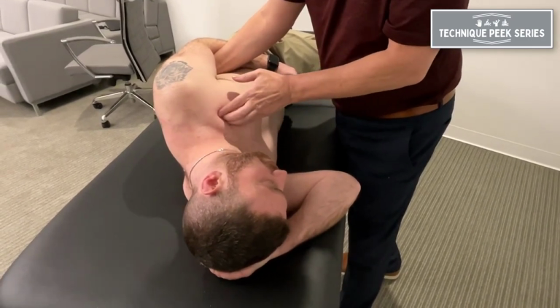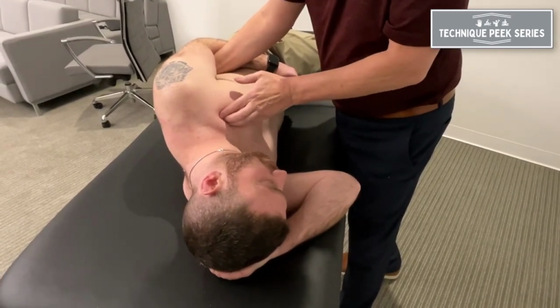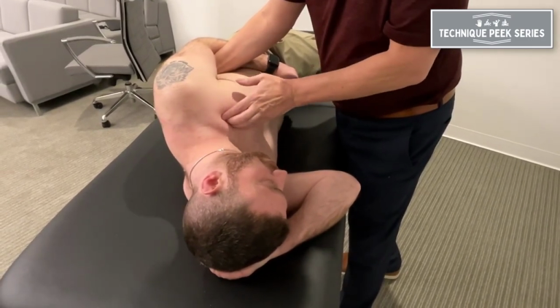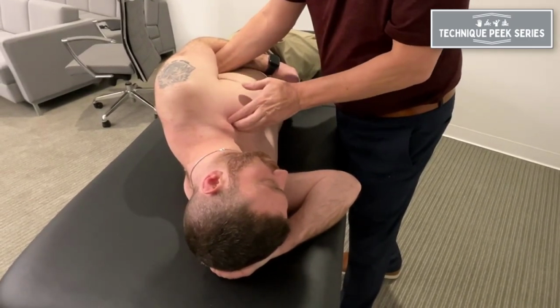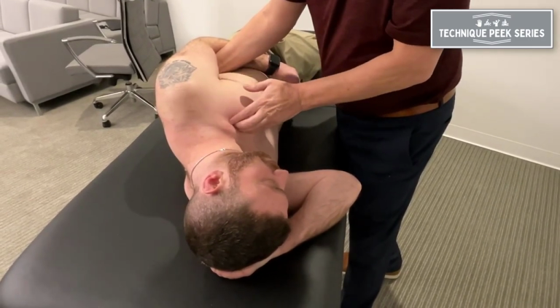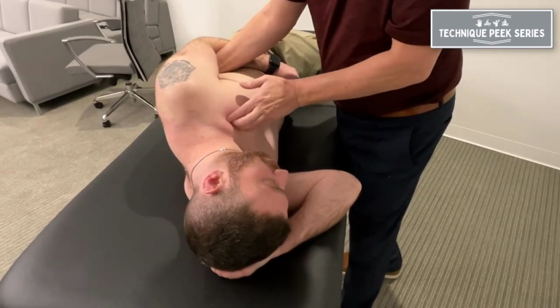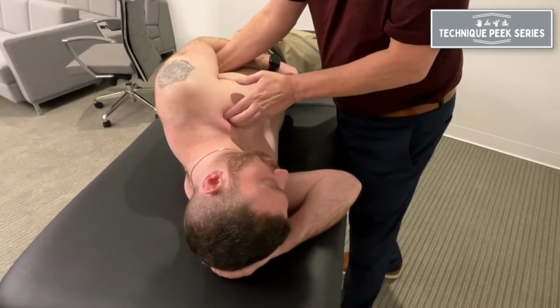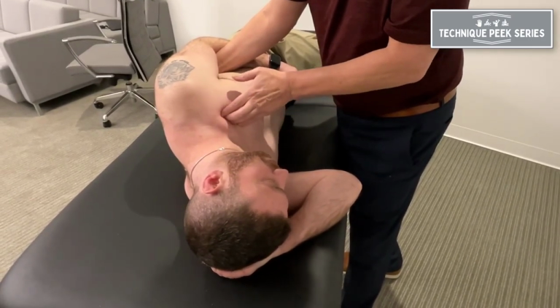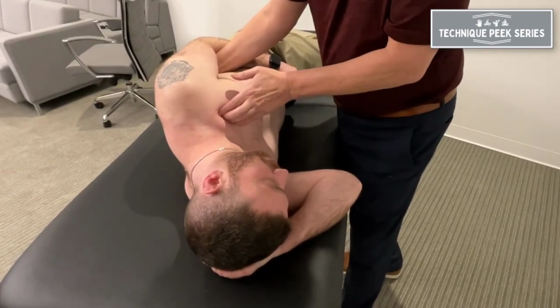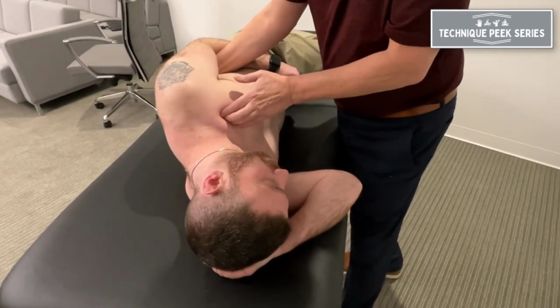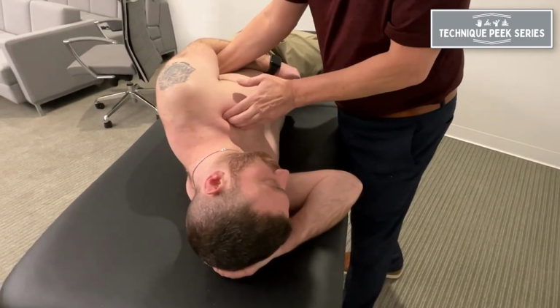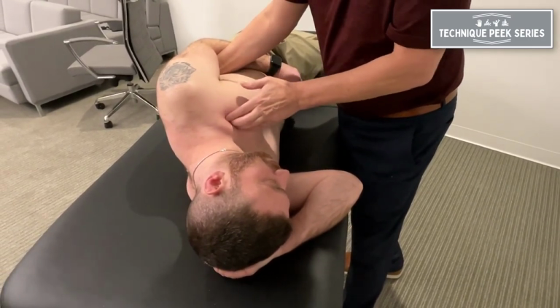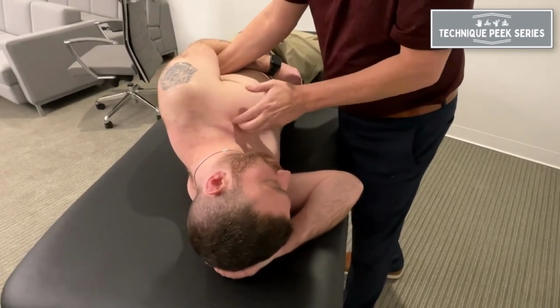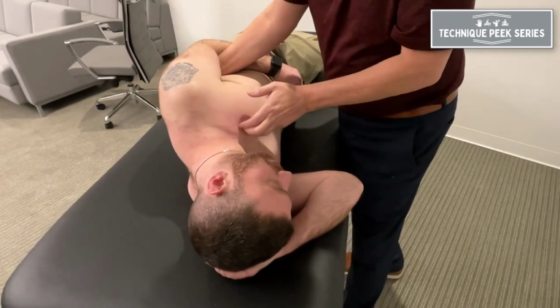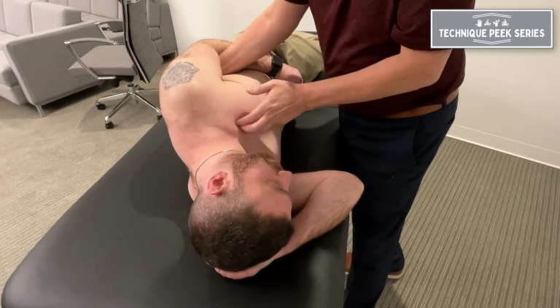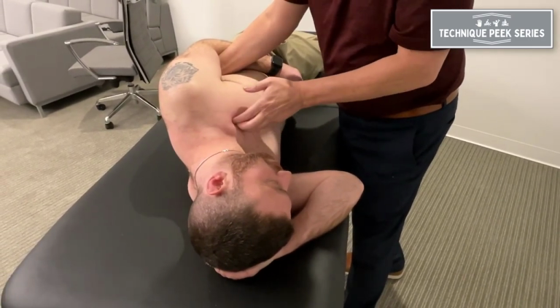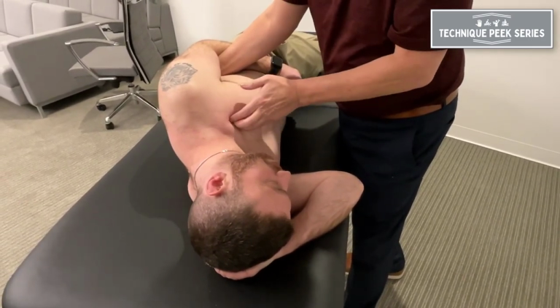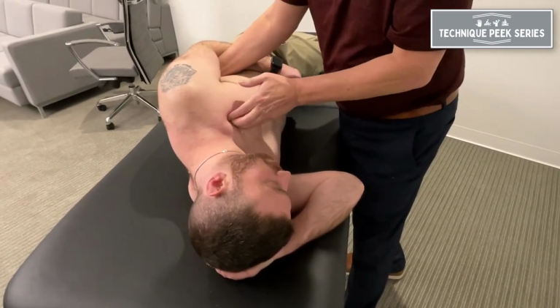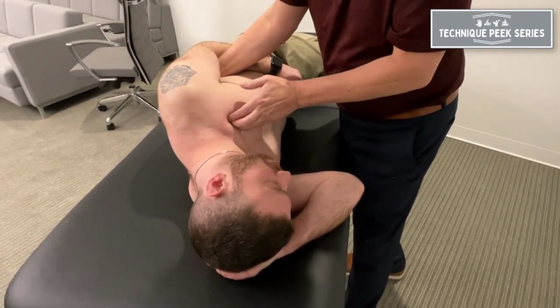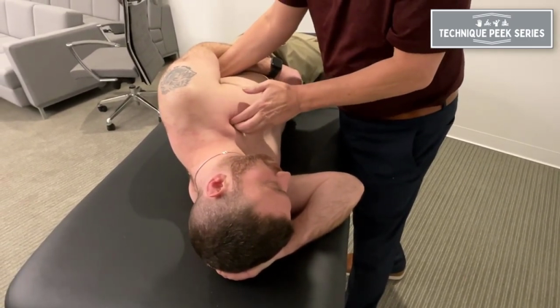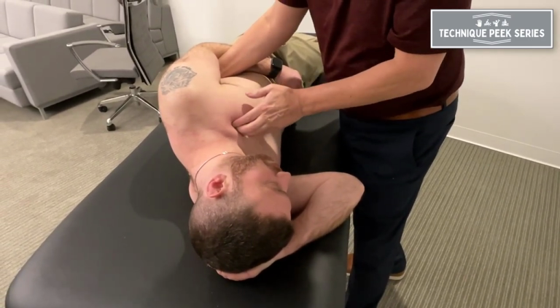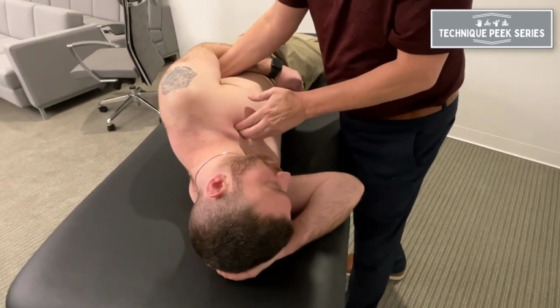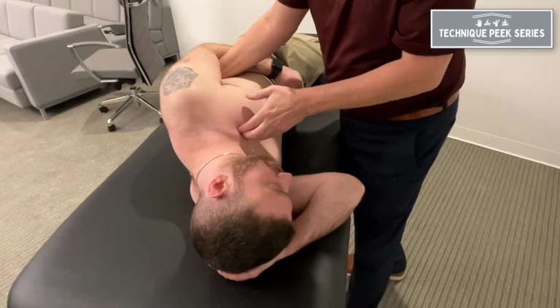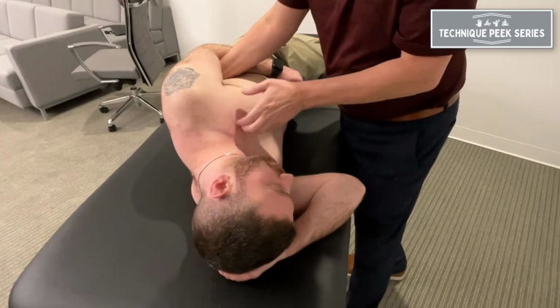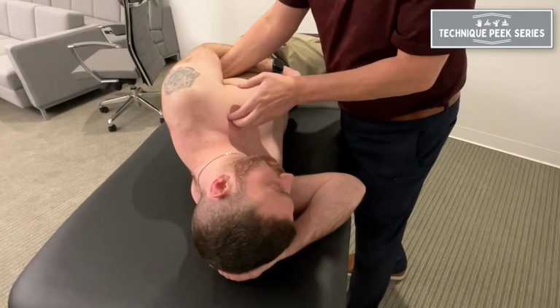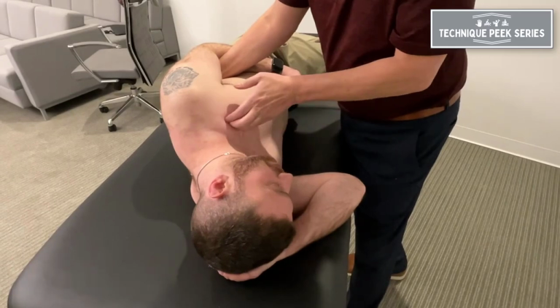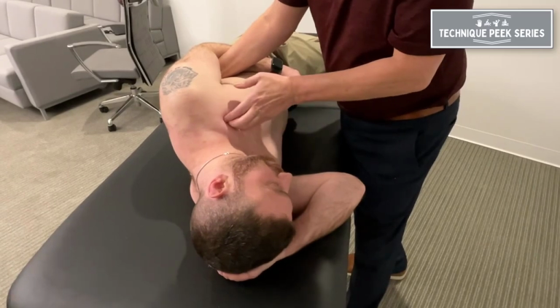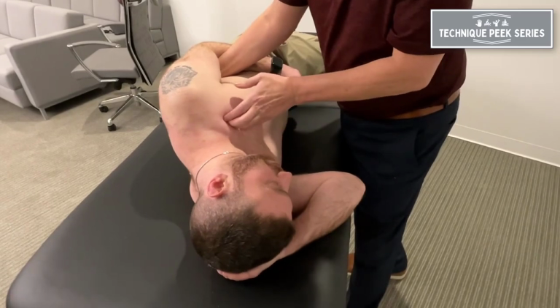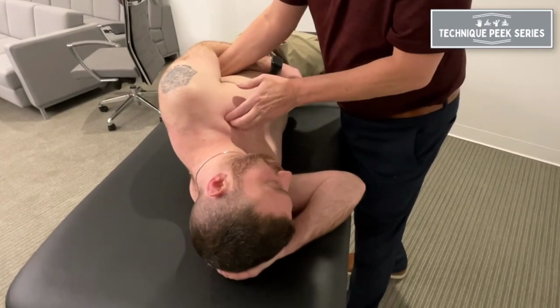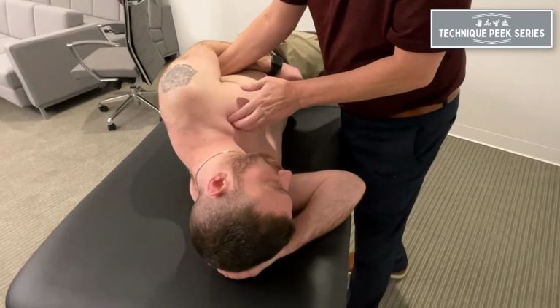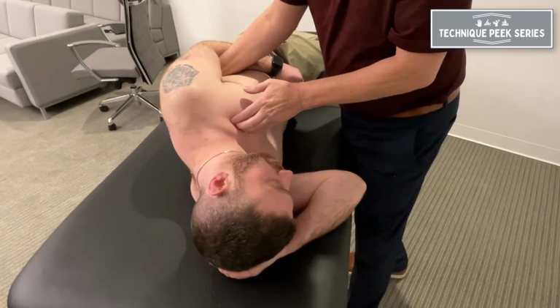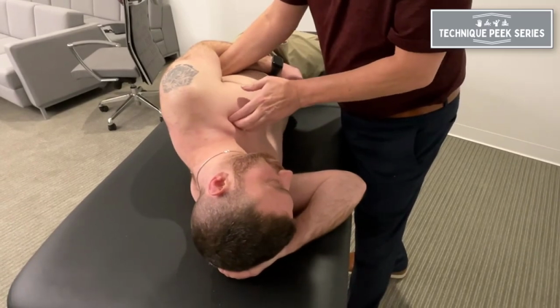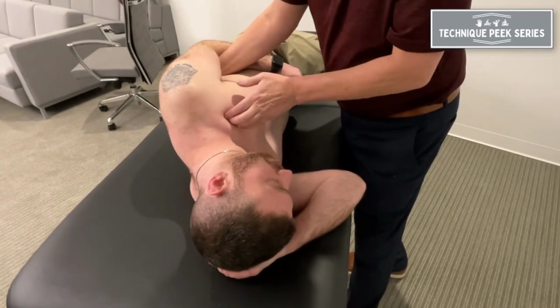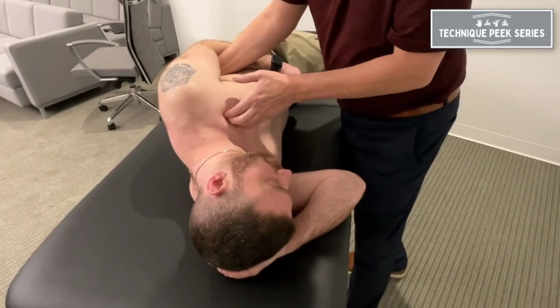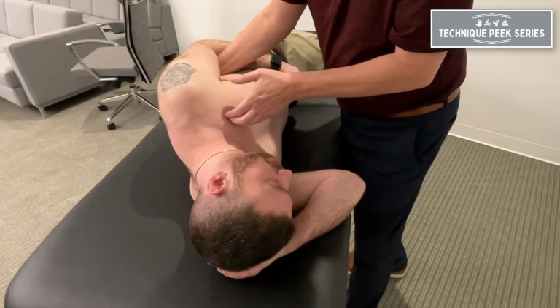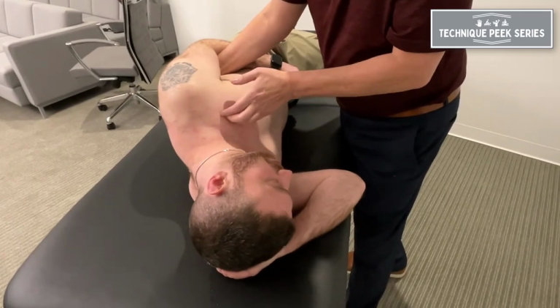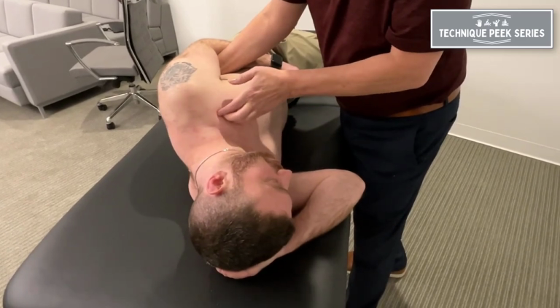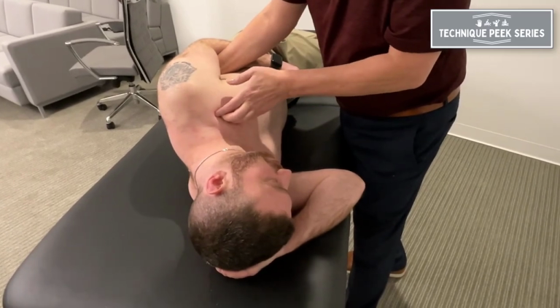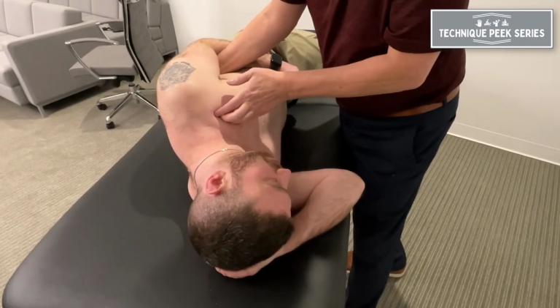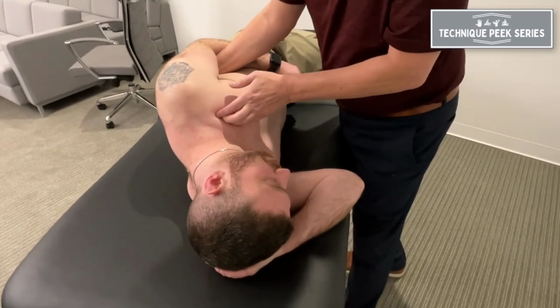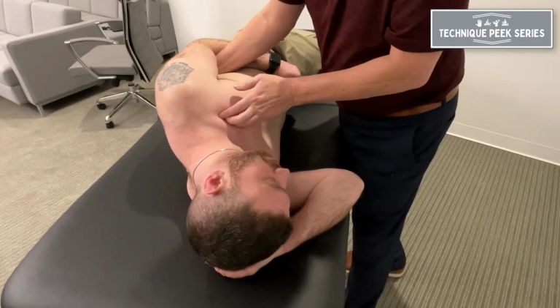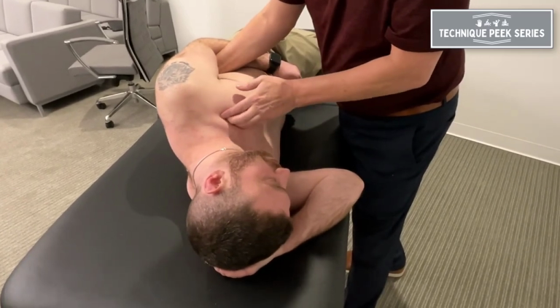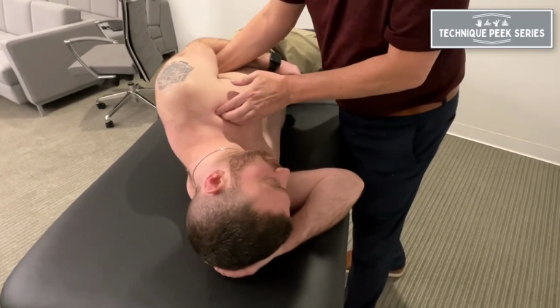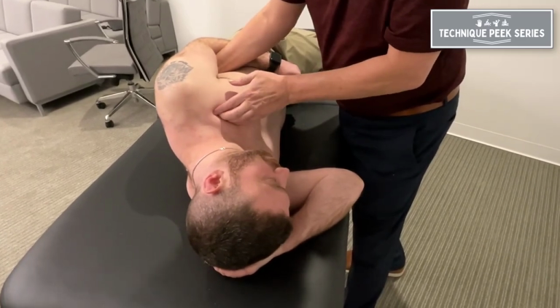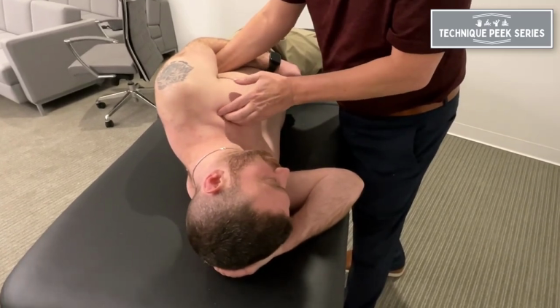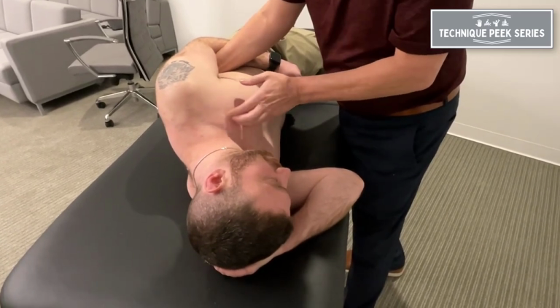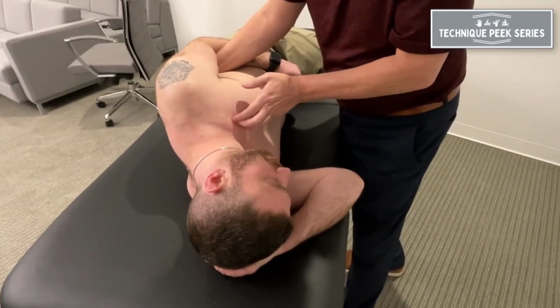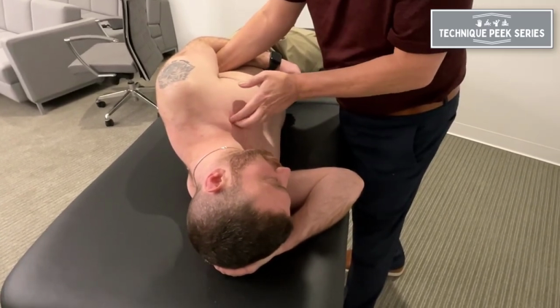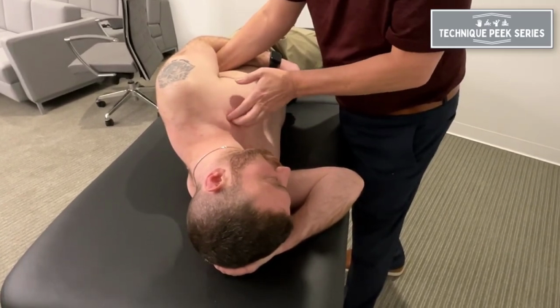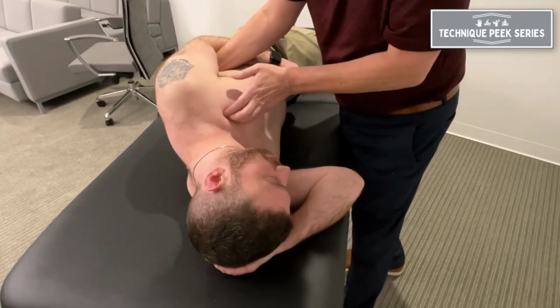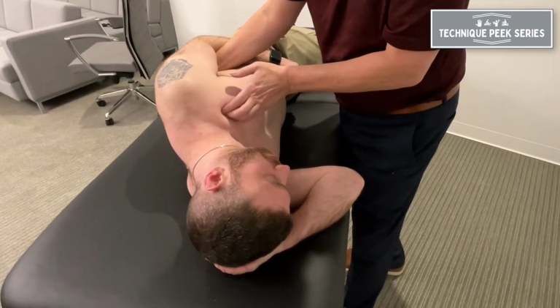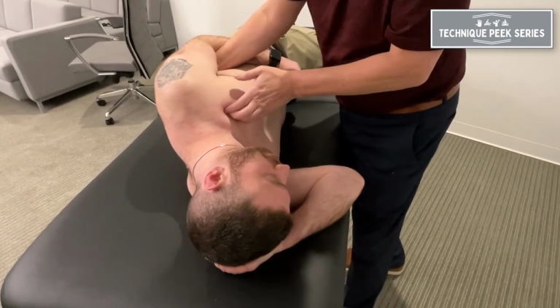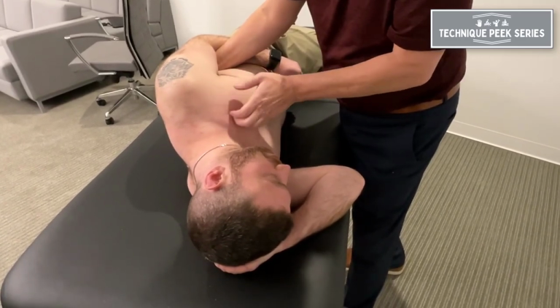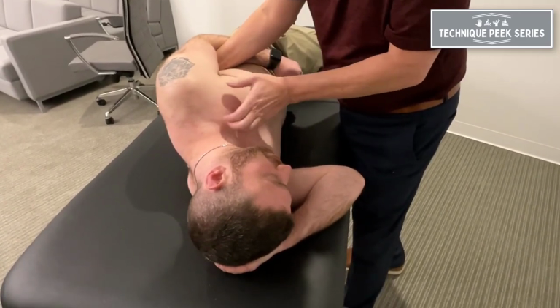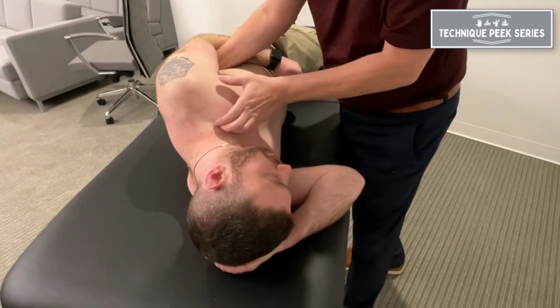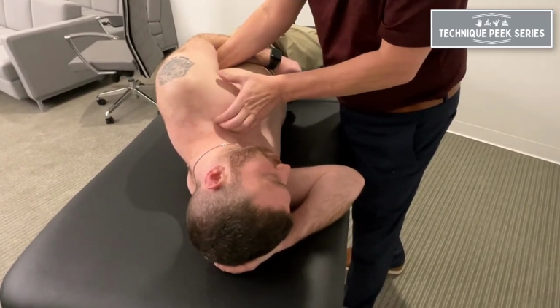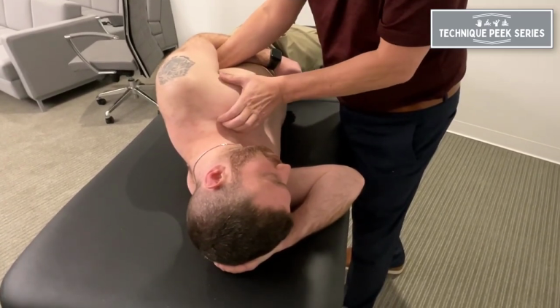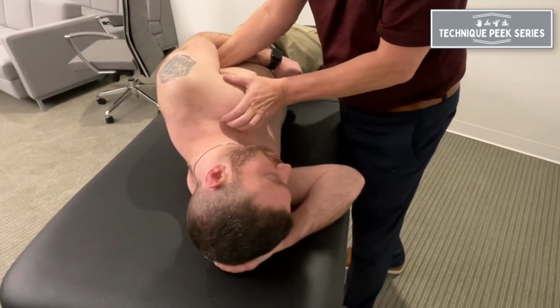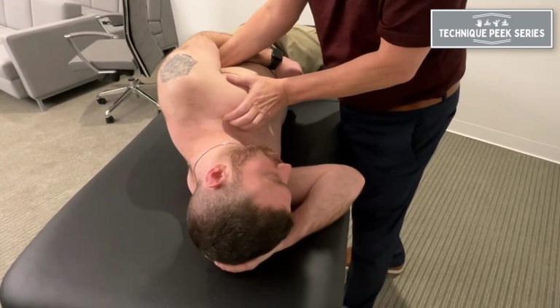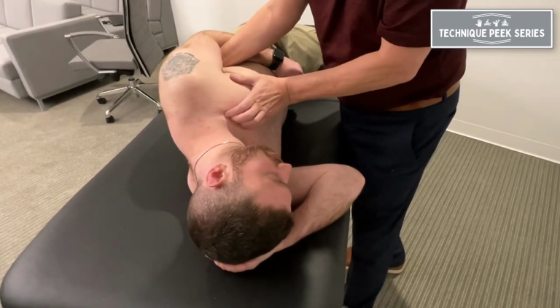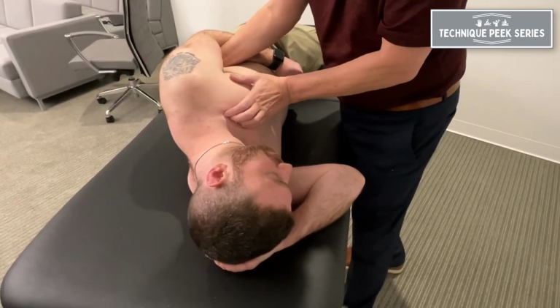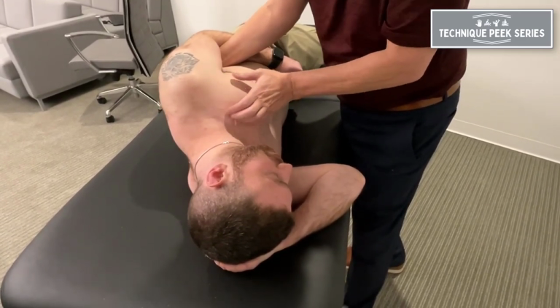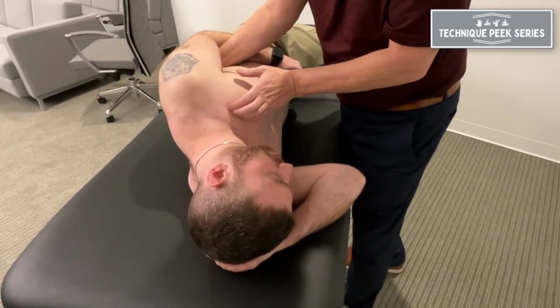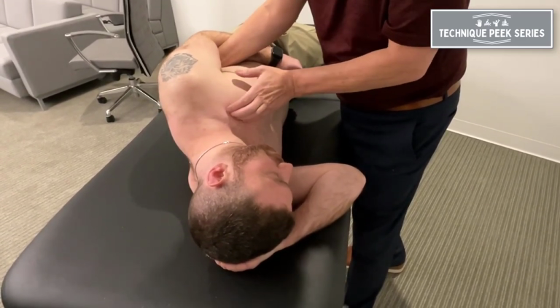Before you do that, you might also look into the subclavius, which gets very tight and pulls the clavicle down.